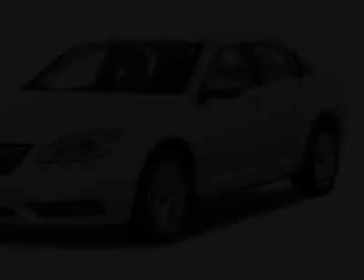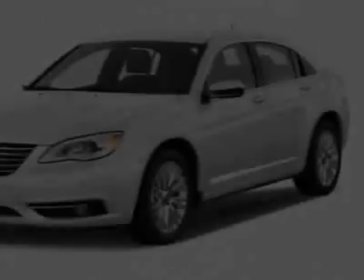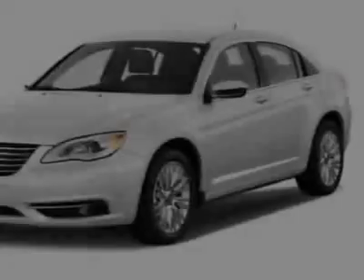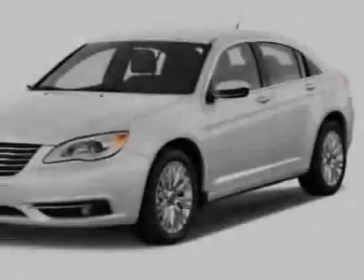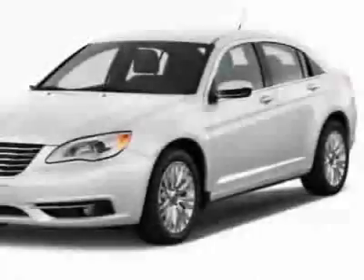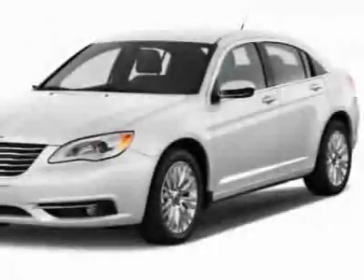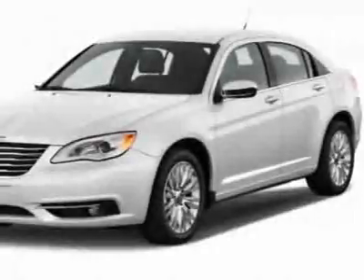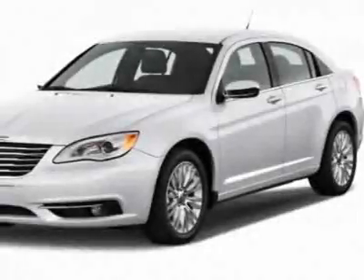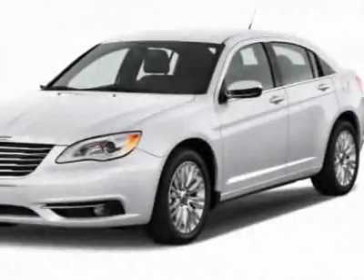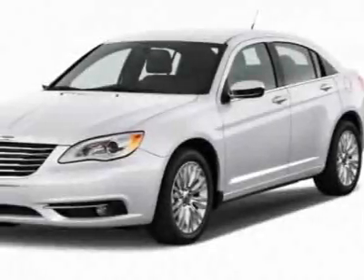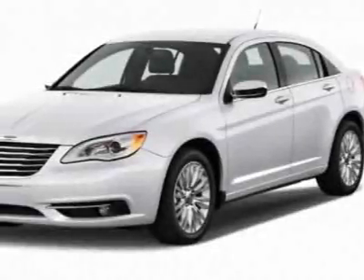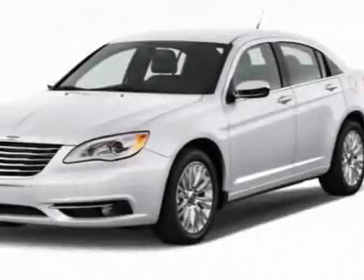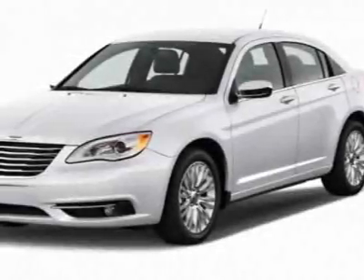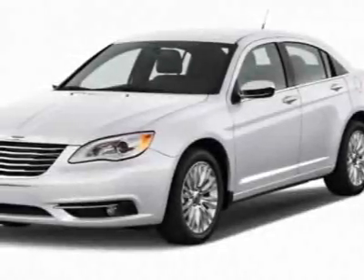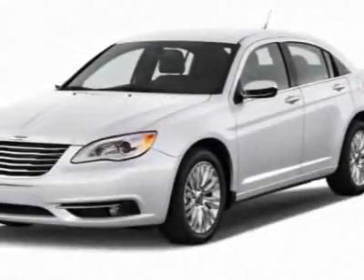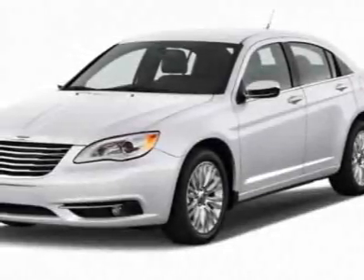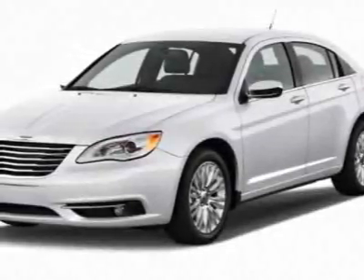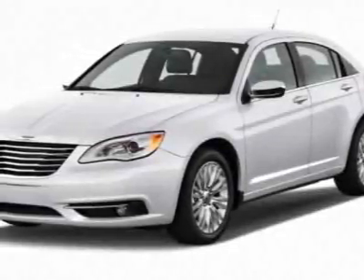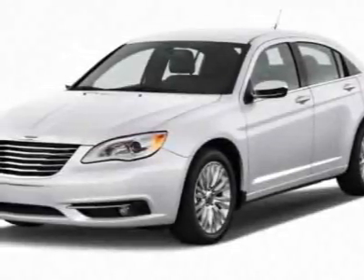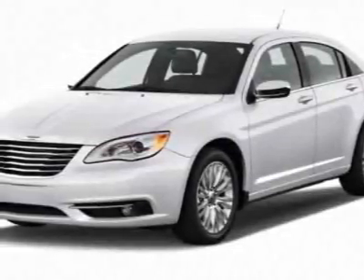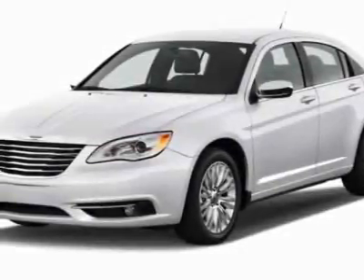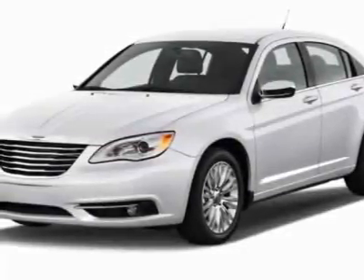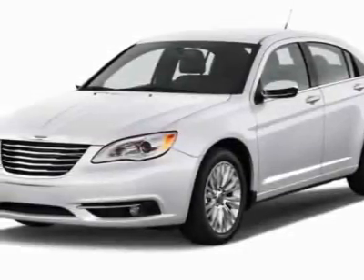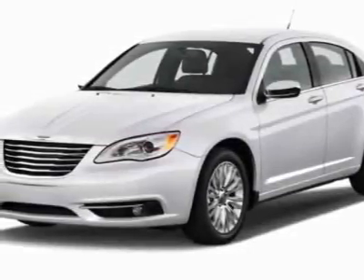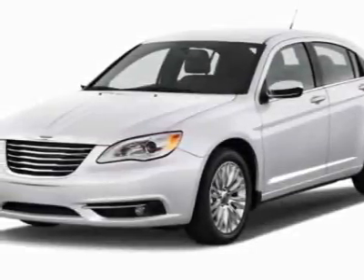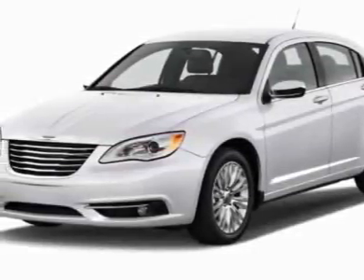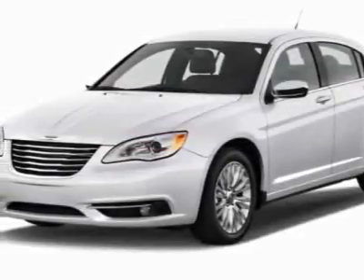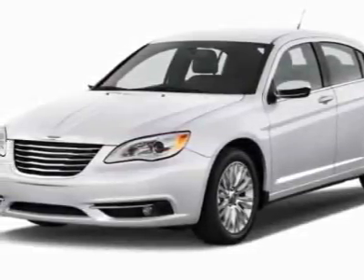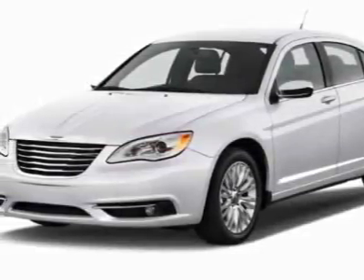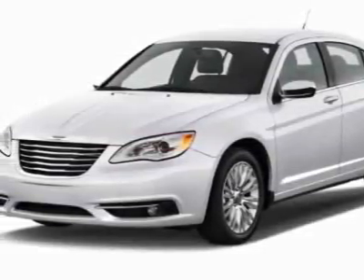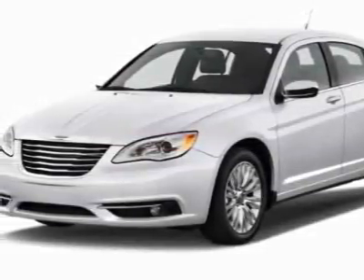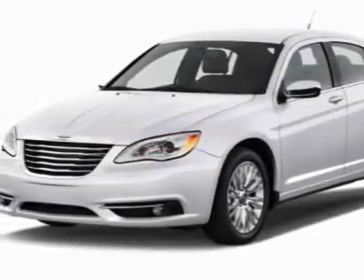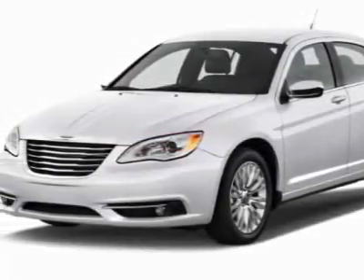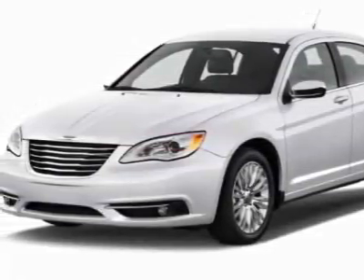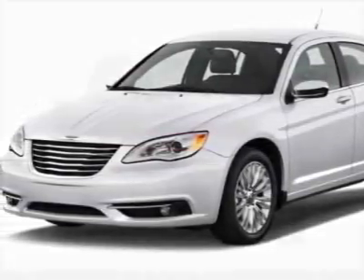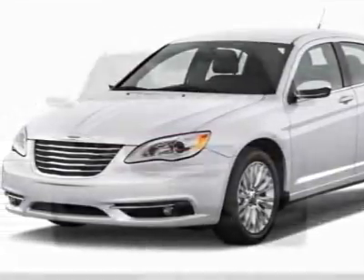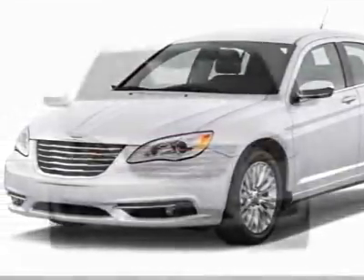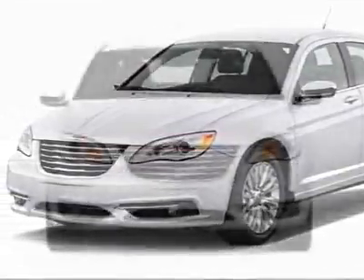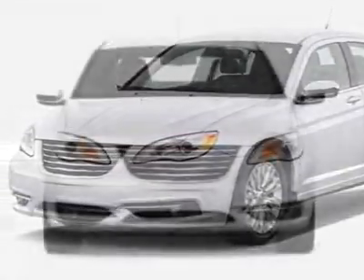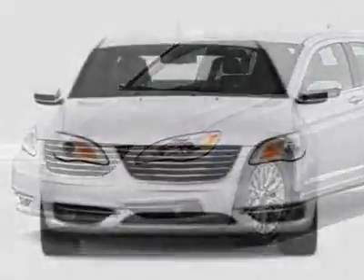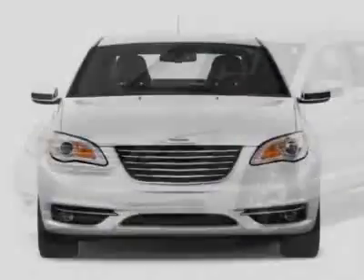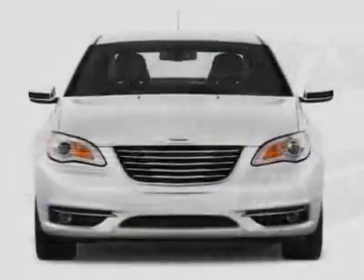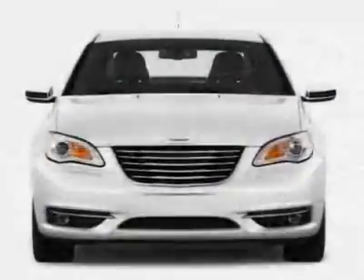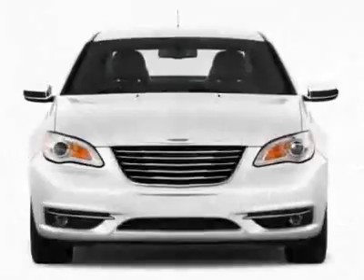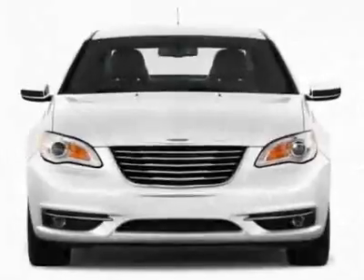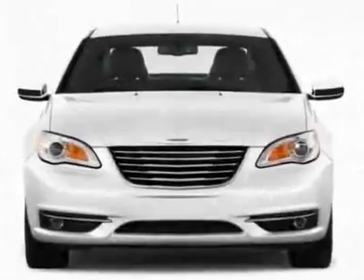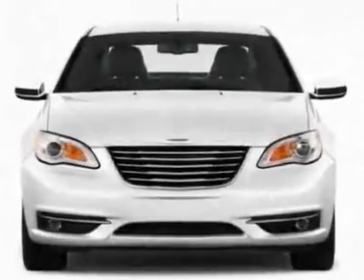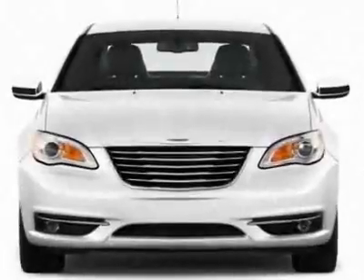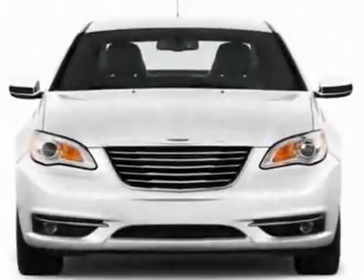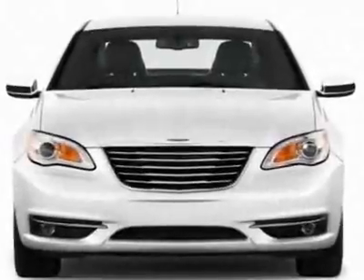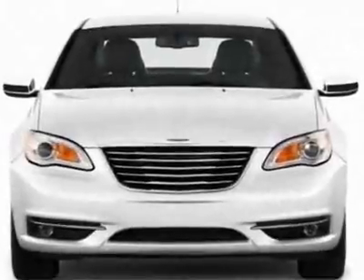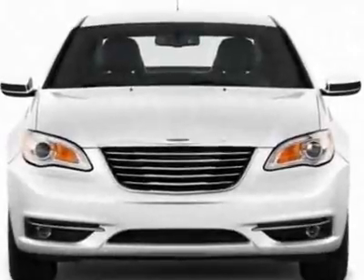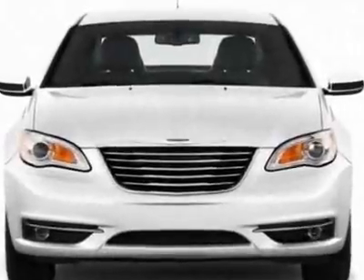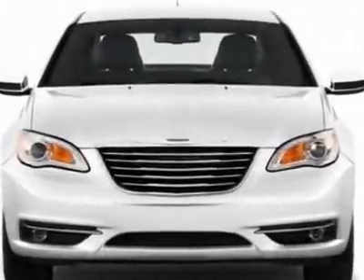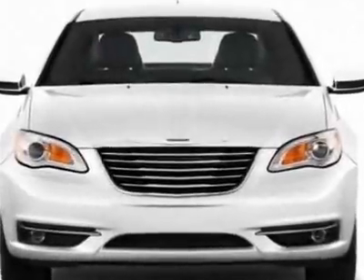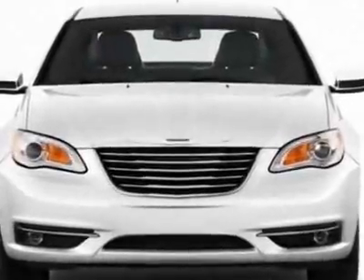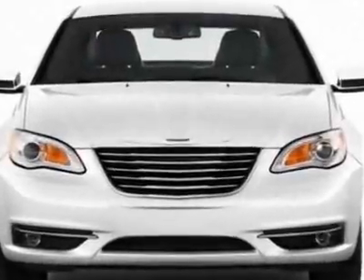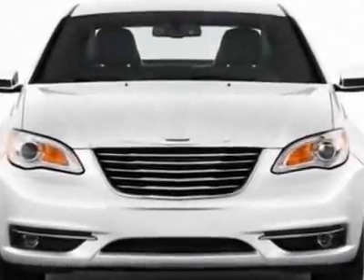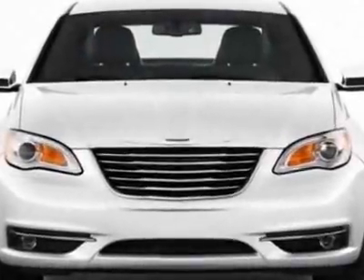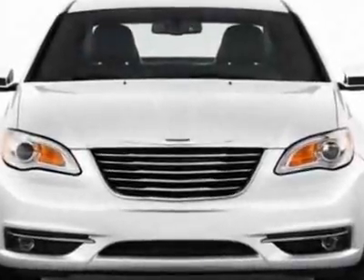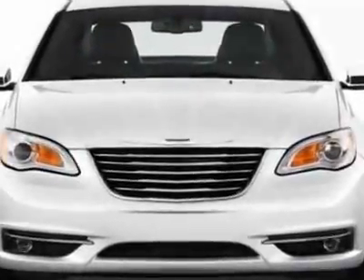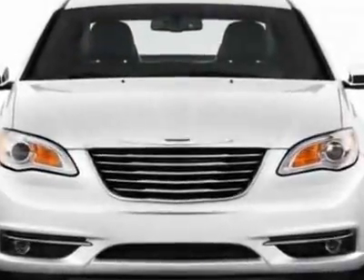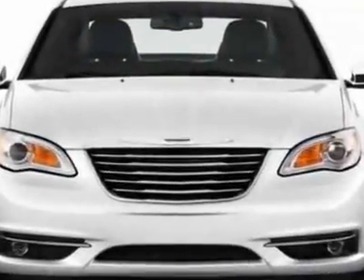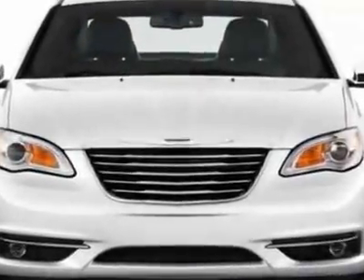Check out this new 2012 Chrysler 200. For your protection, this vehicle has a full factory warranty.